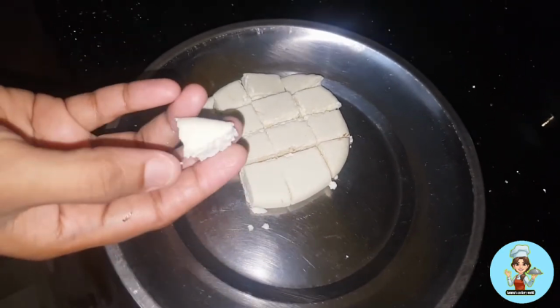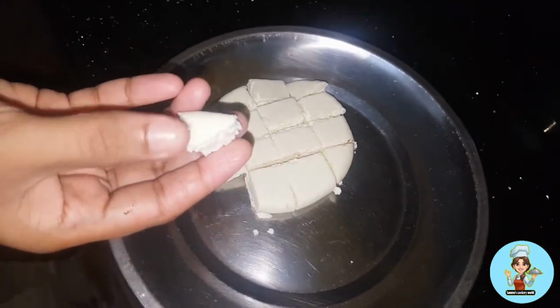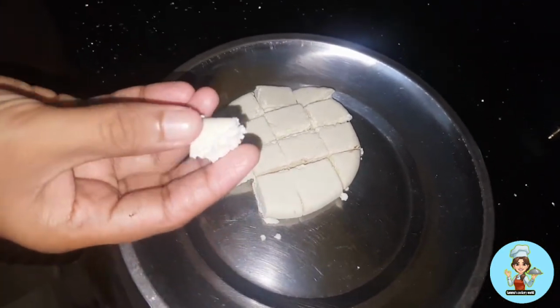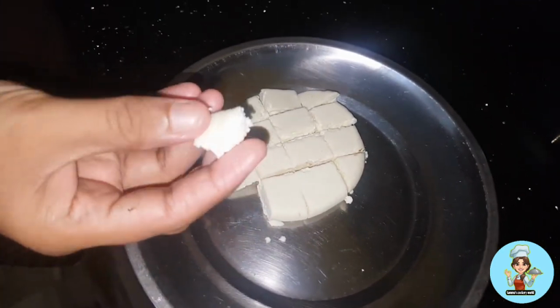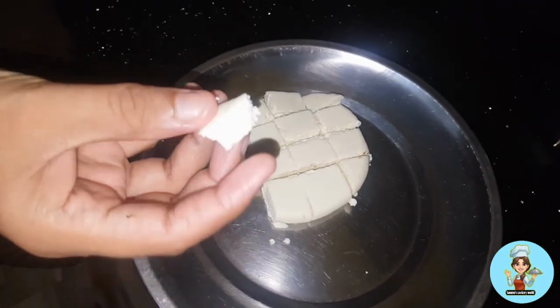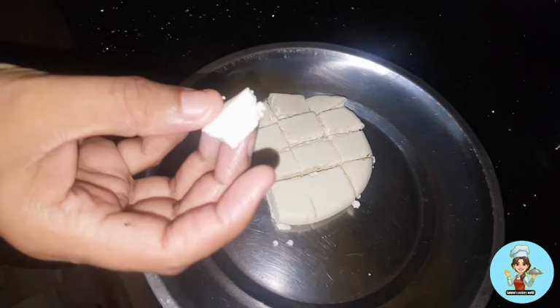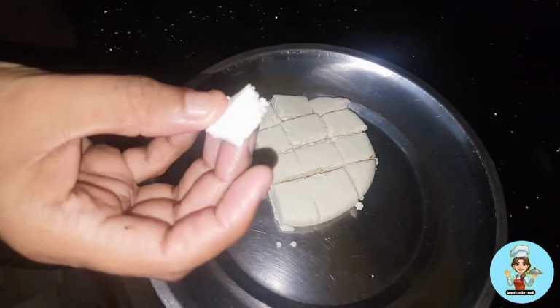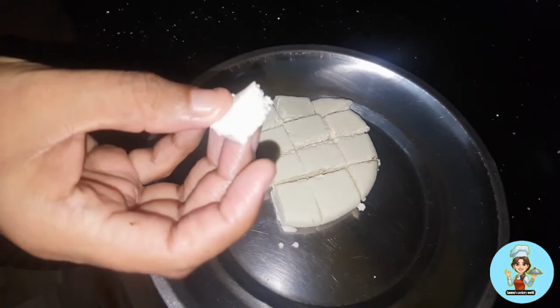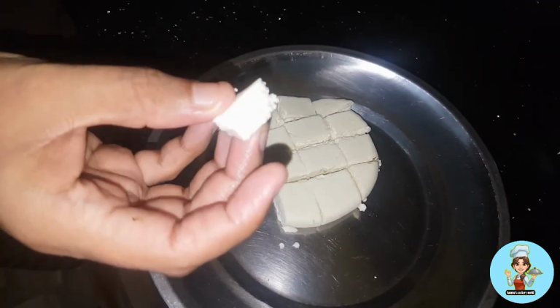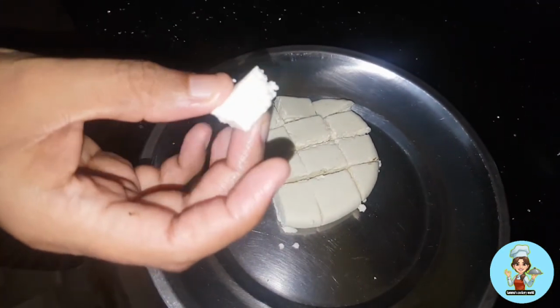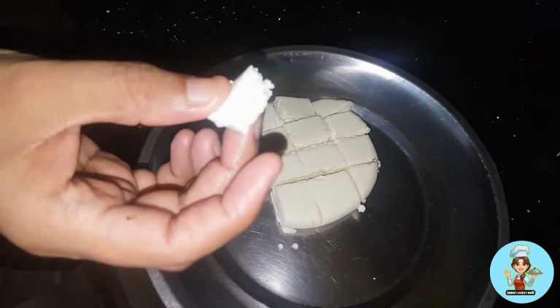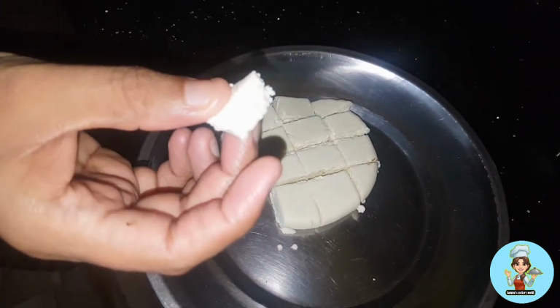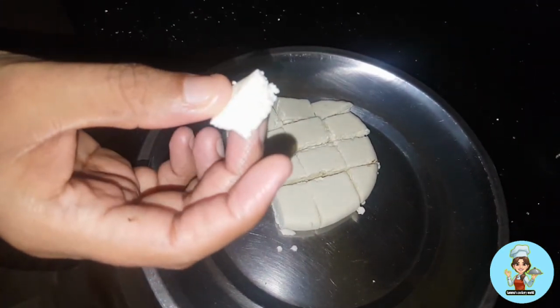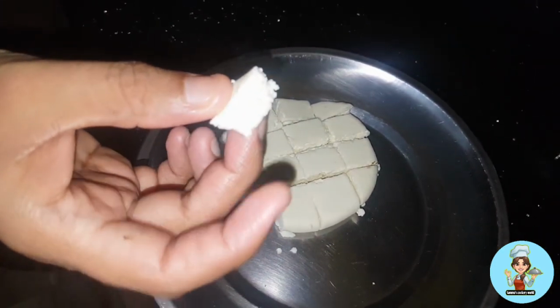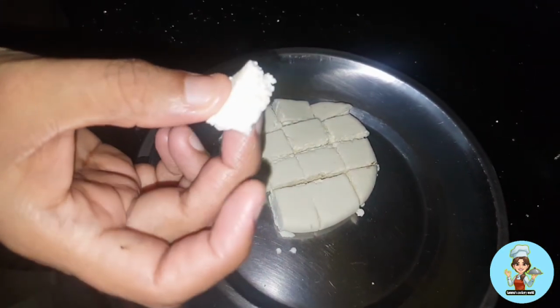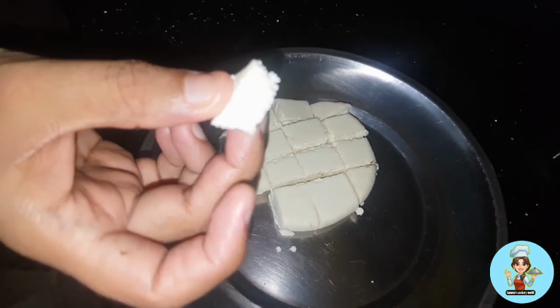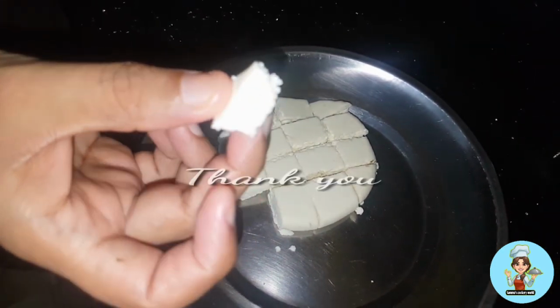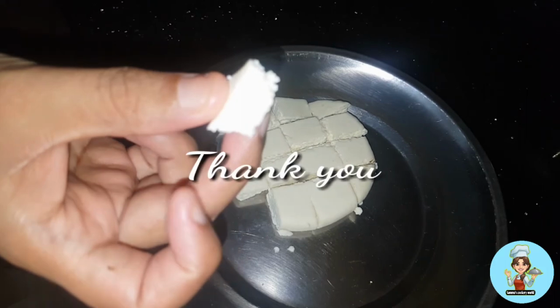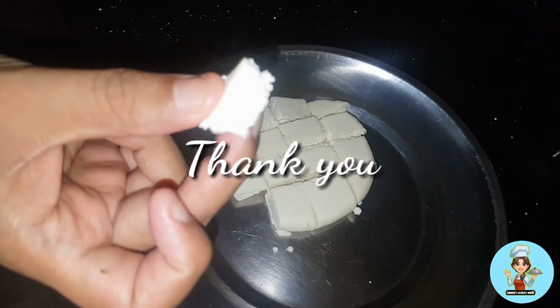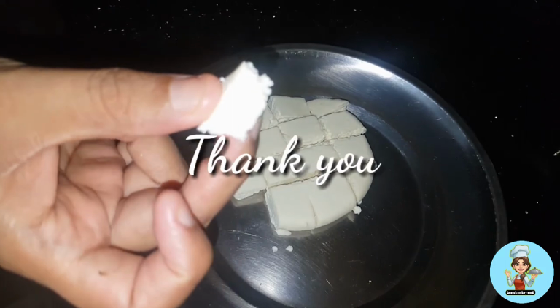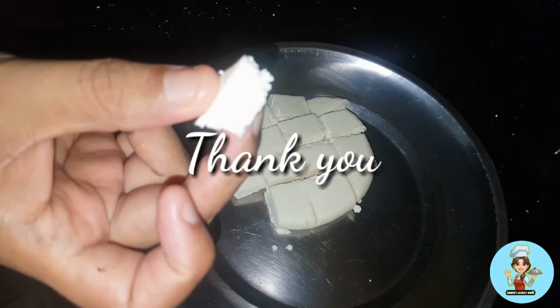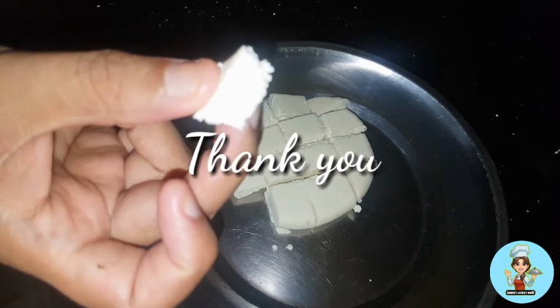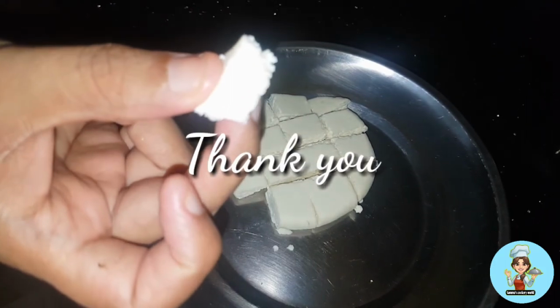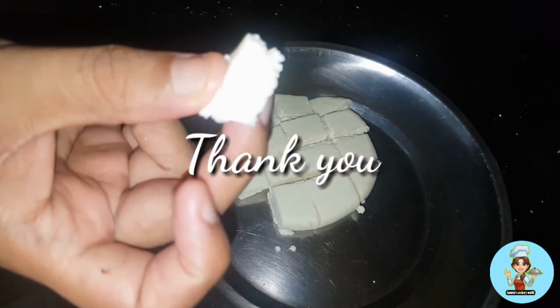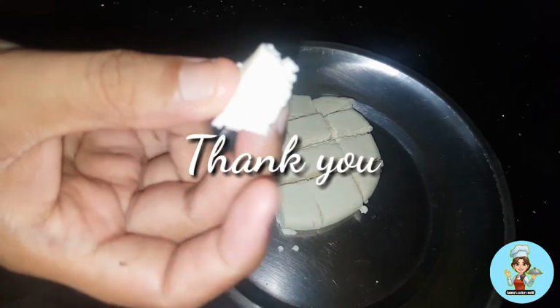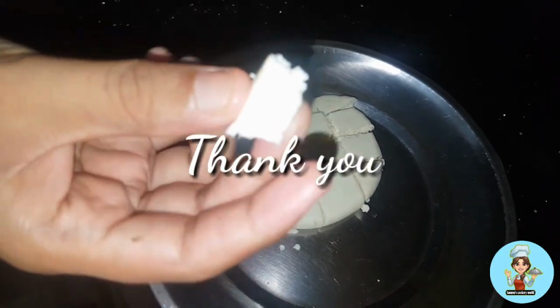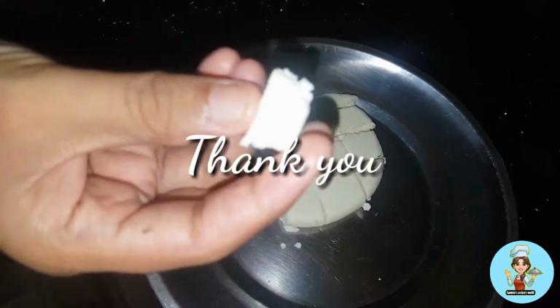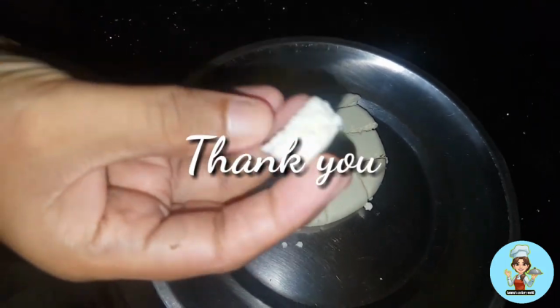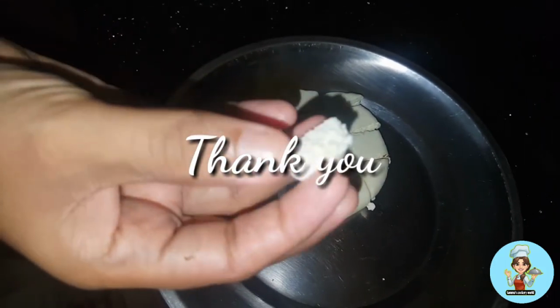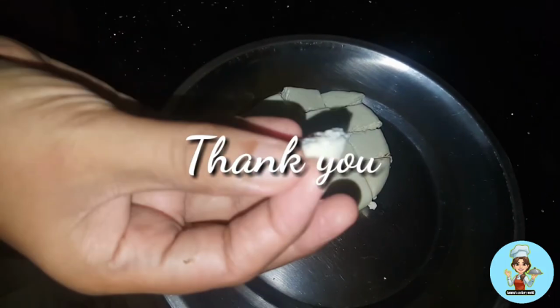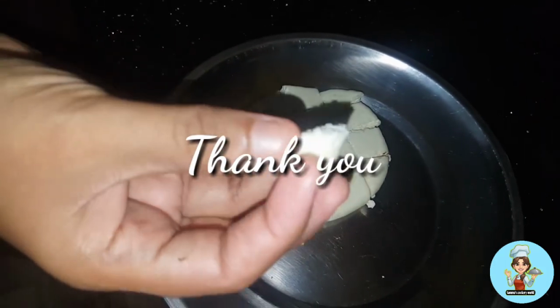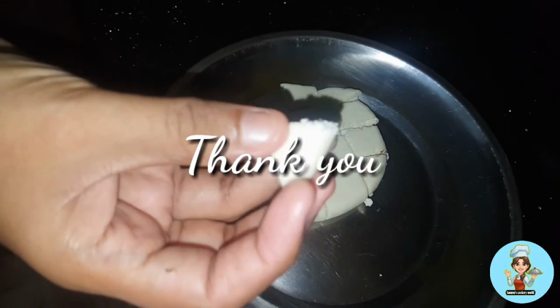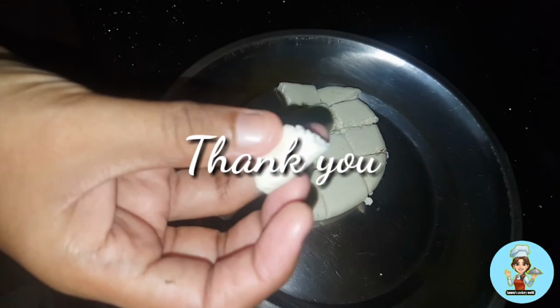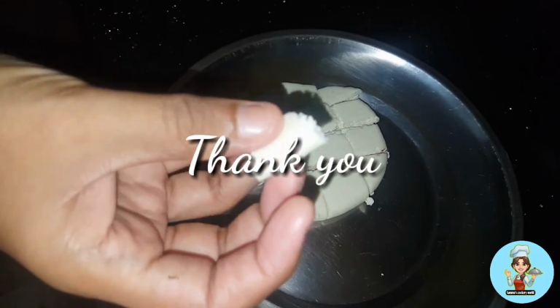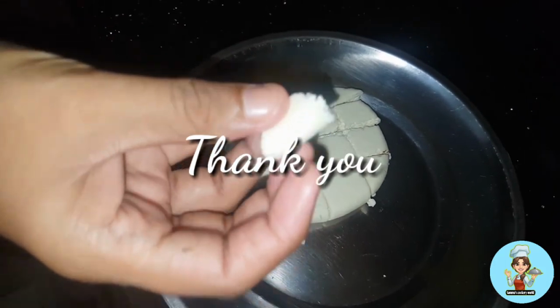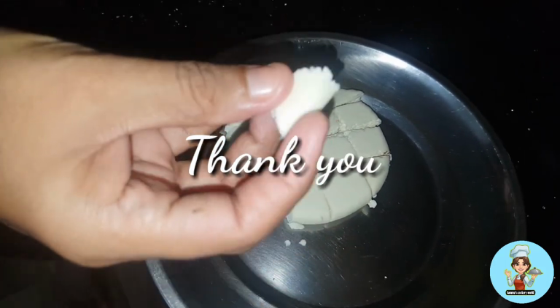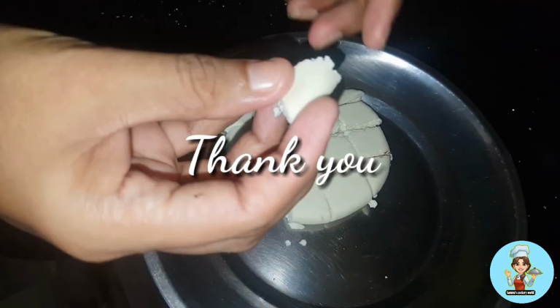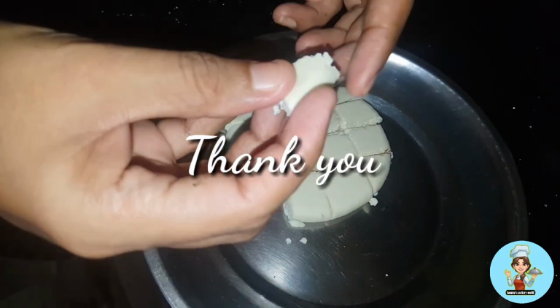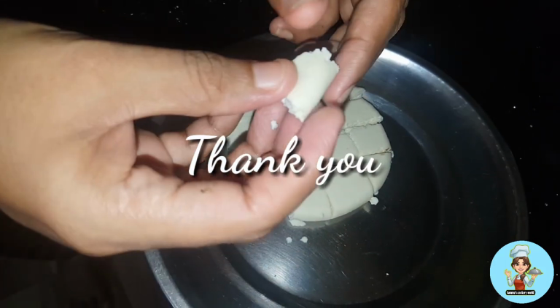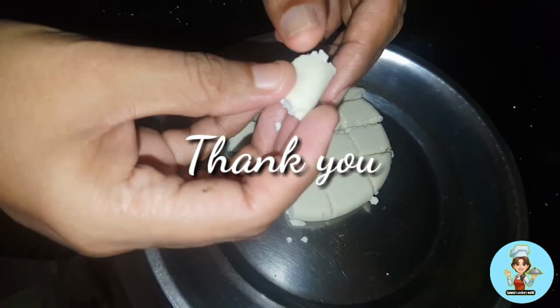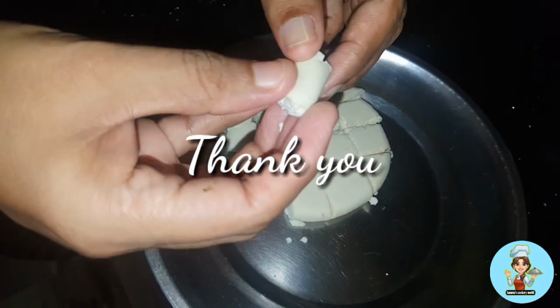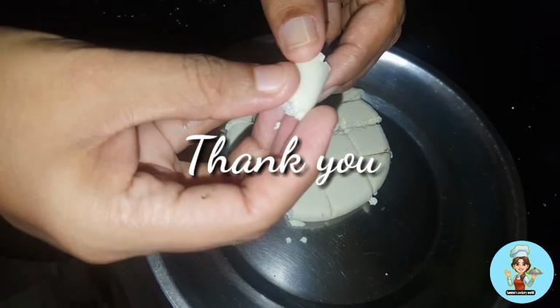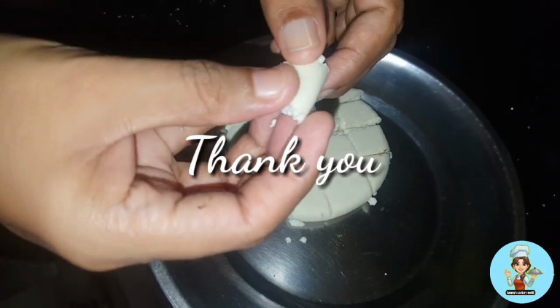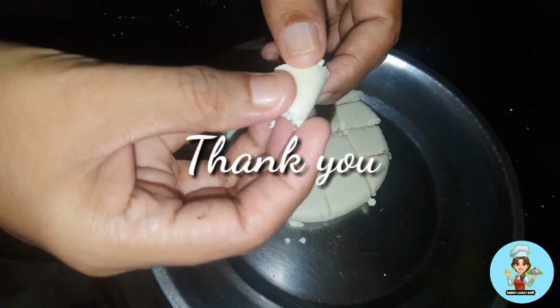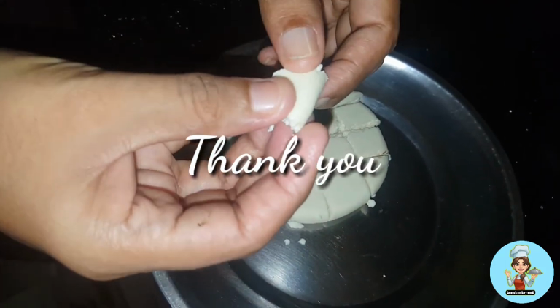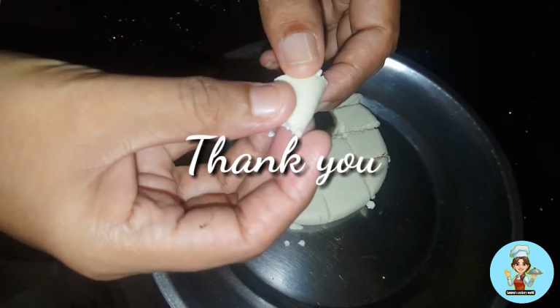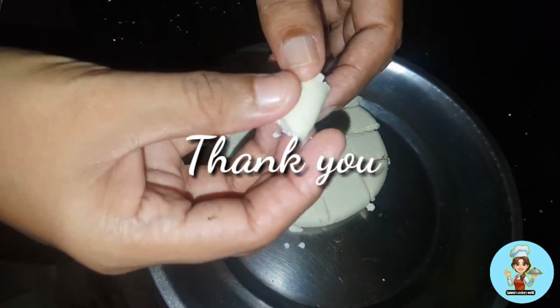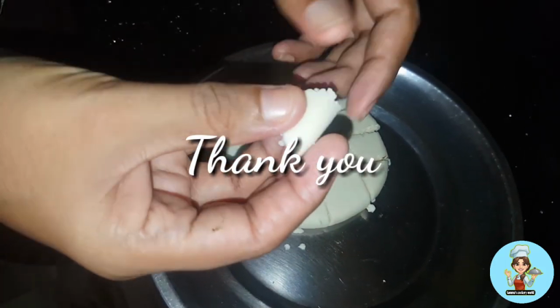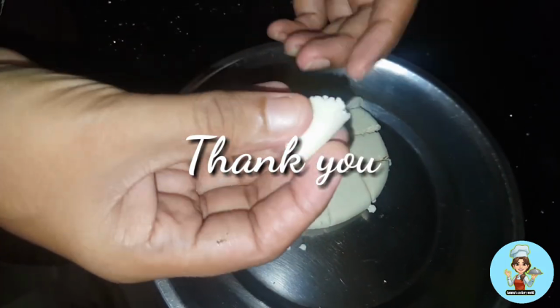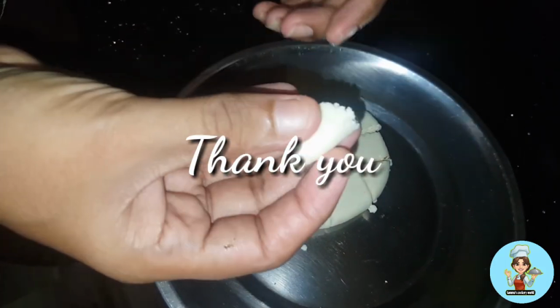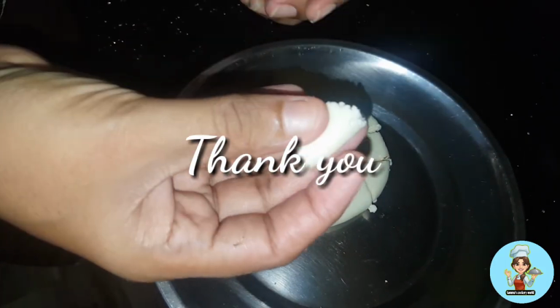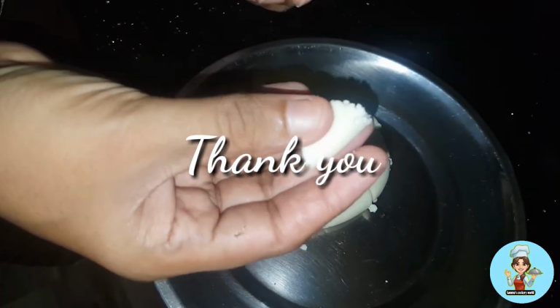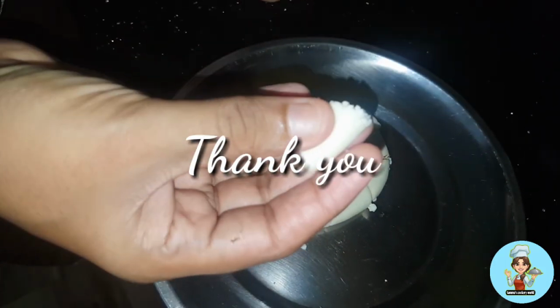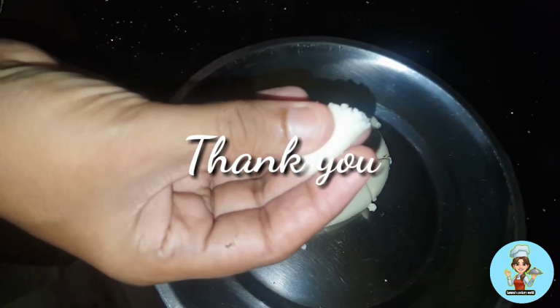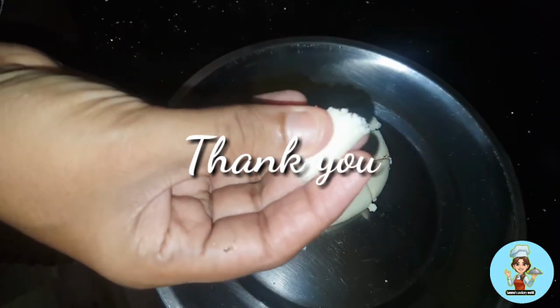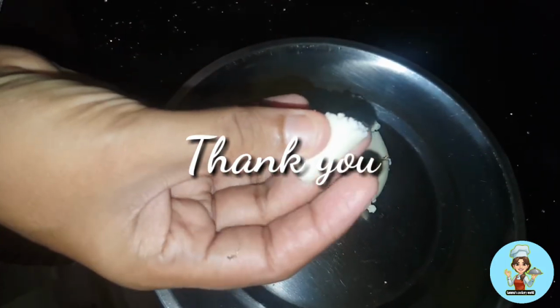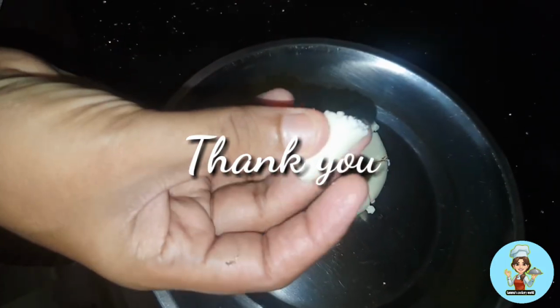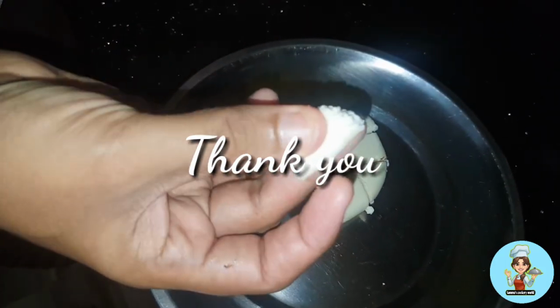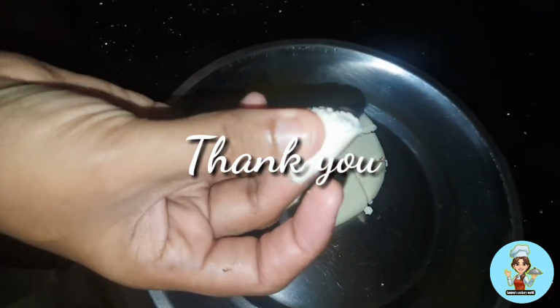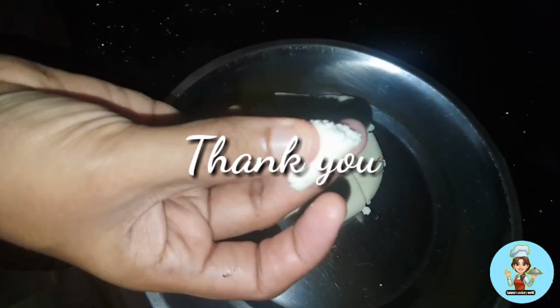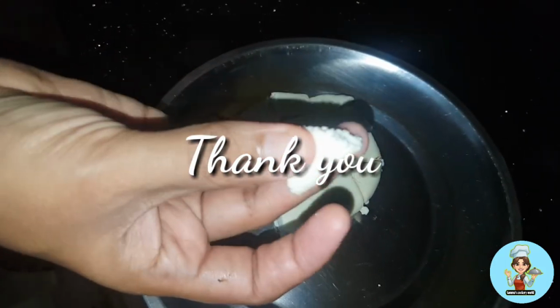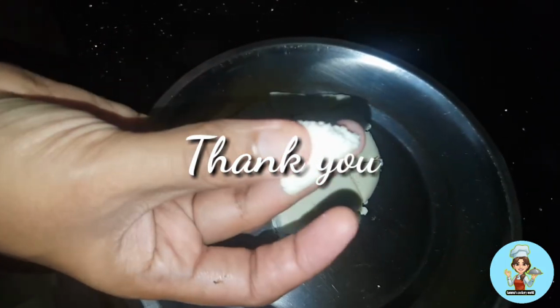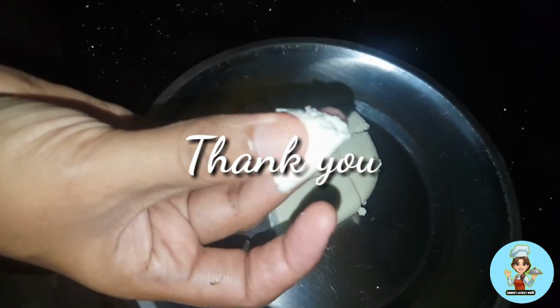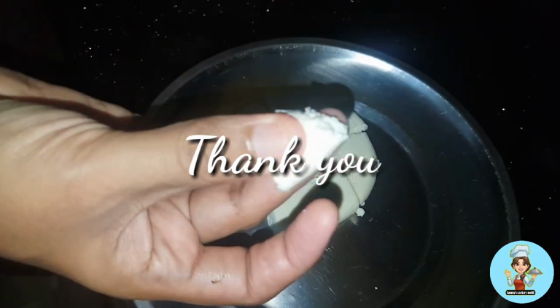Please like and subscribe to our channel and subscribe to our new recipes.